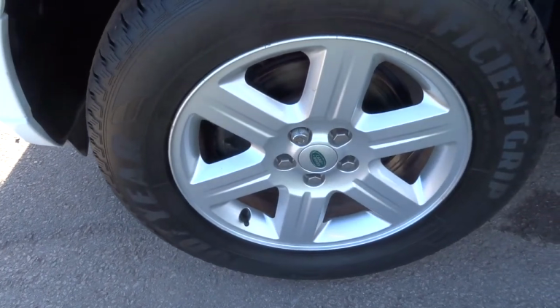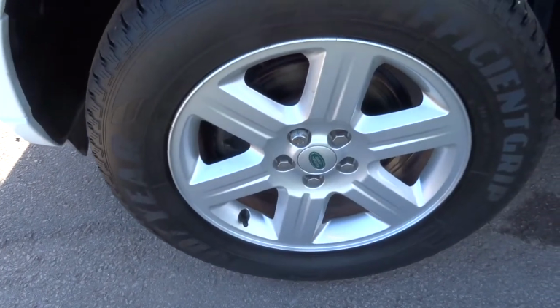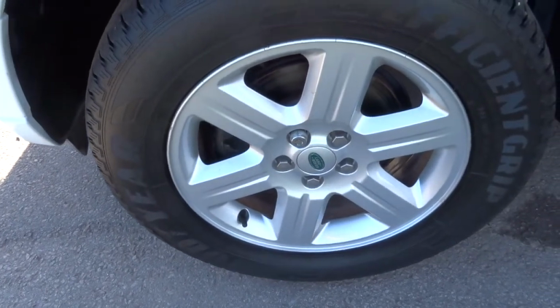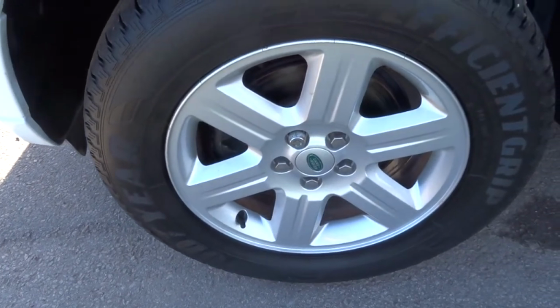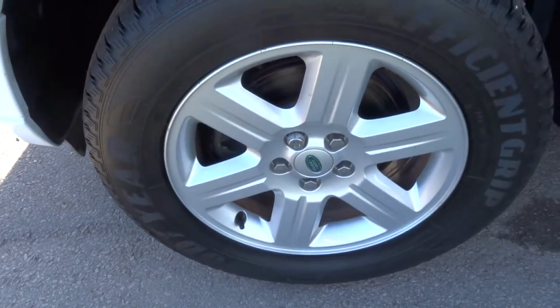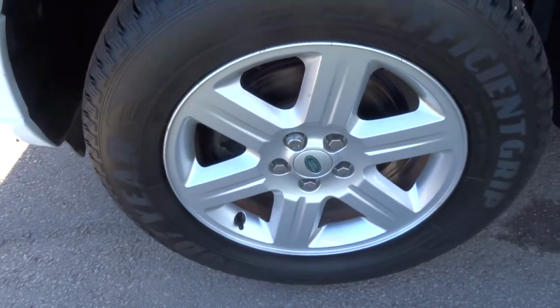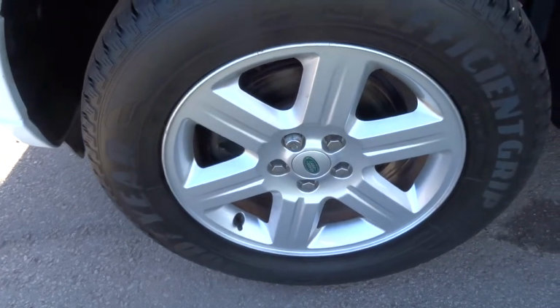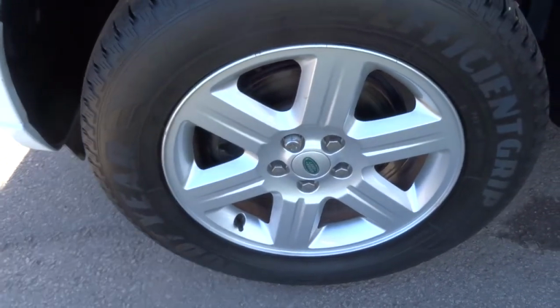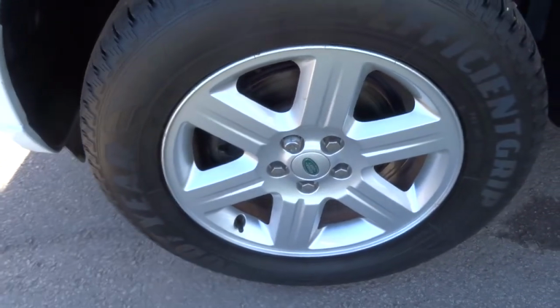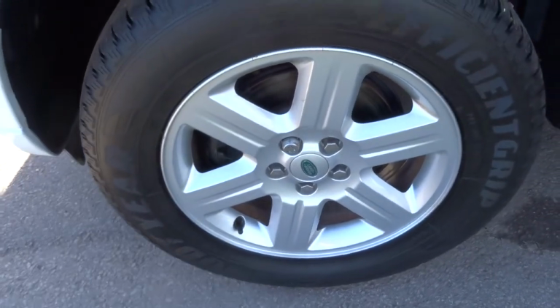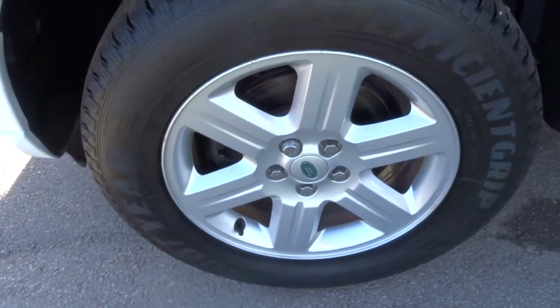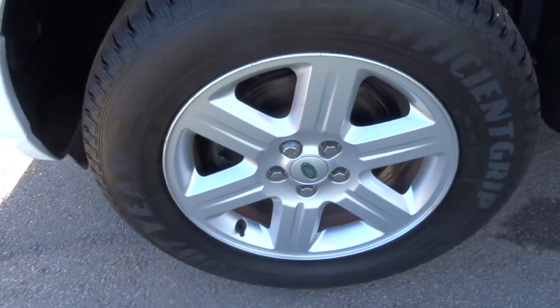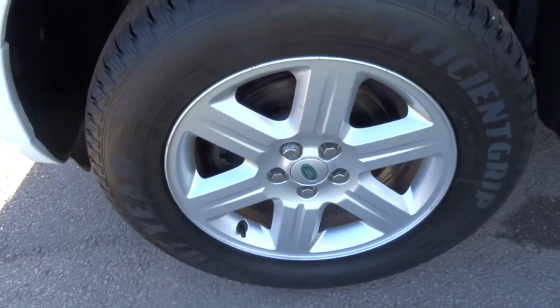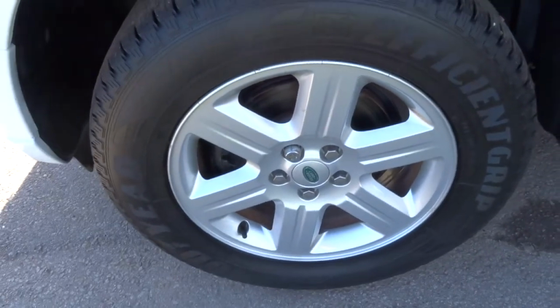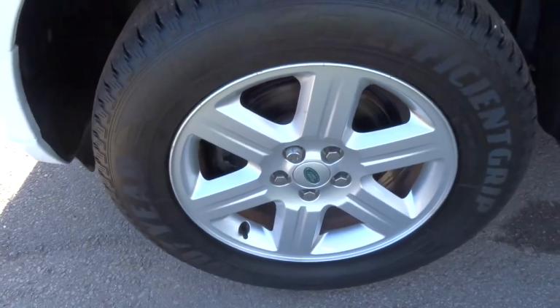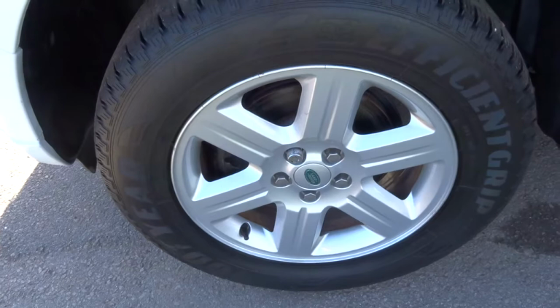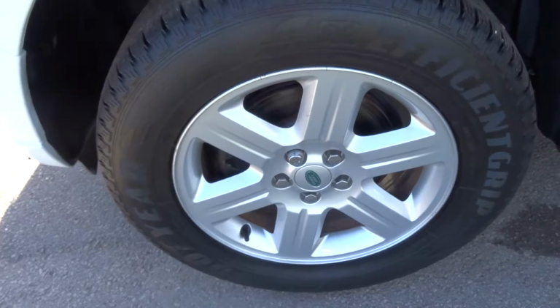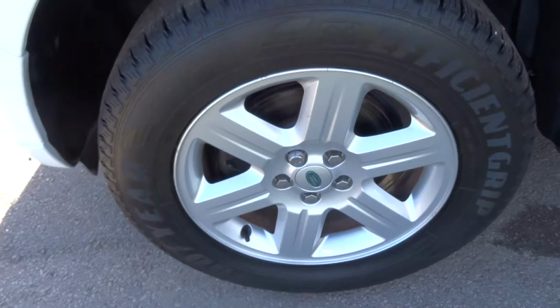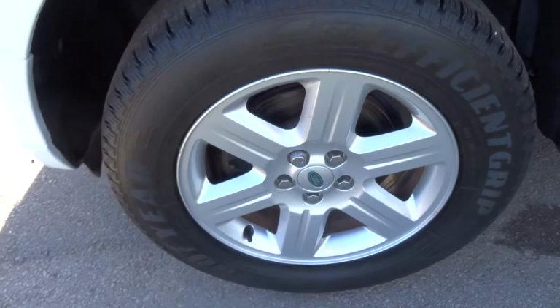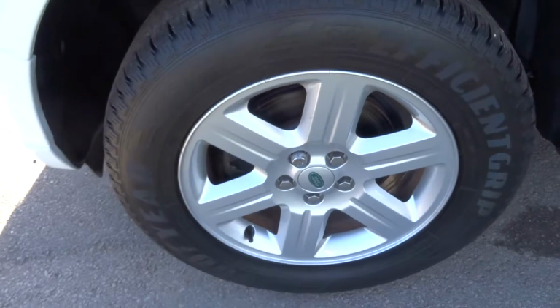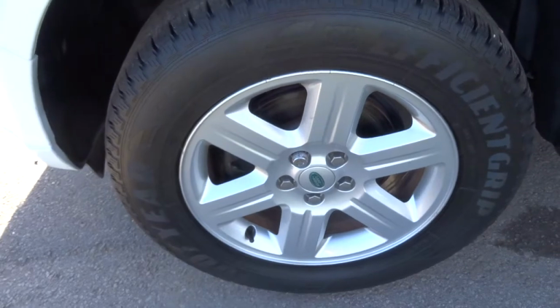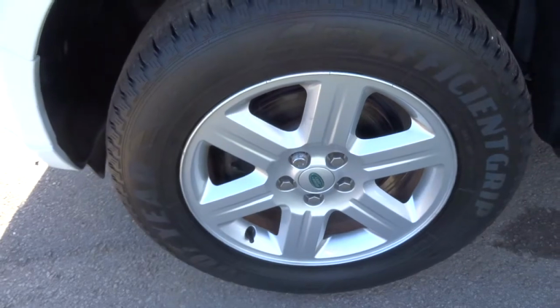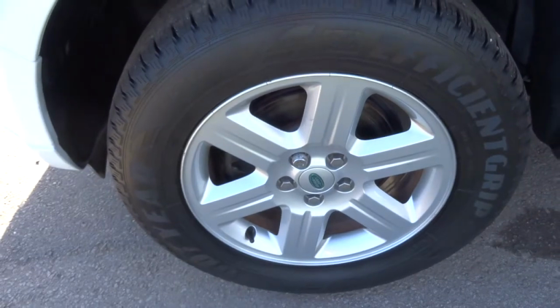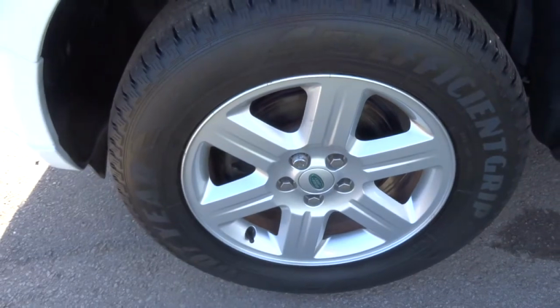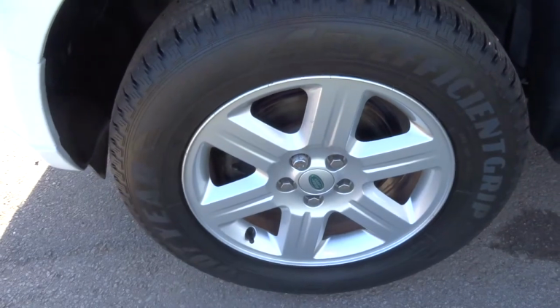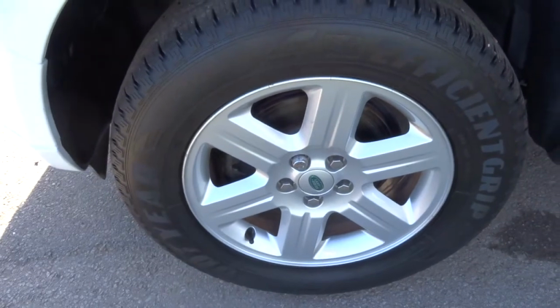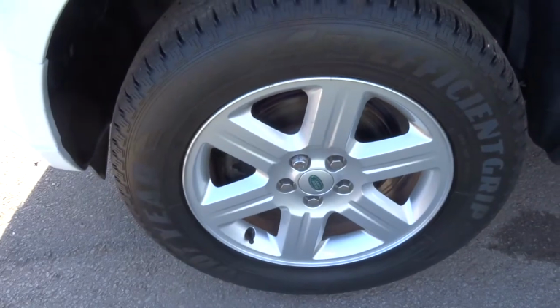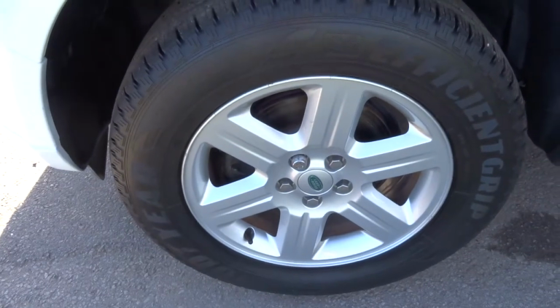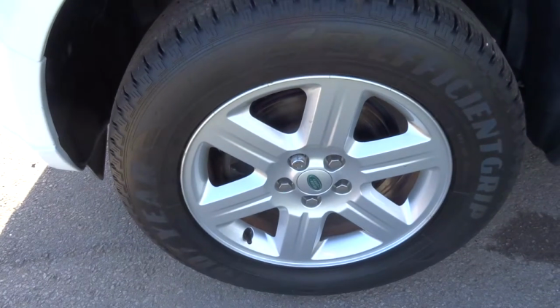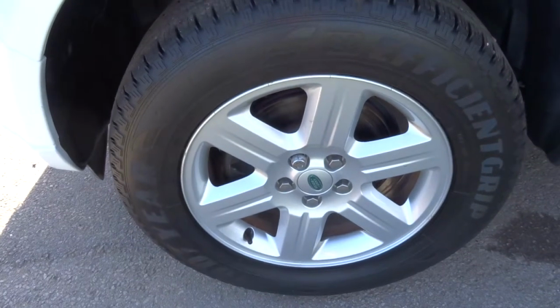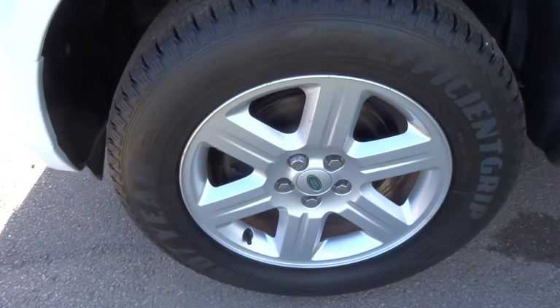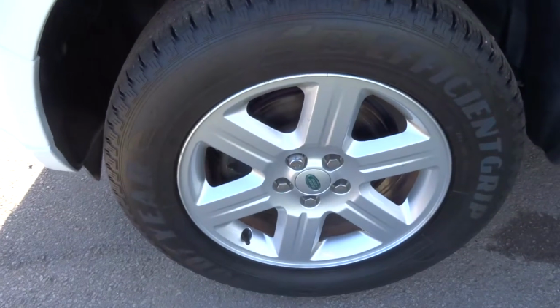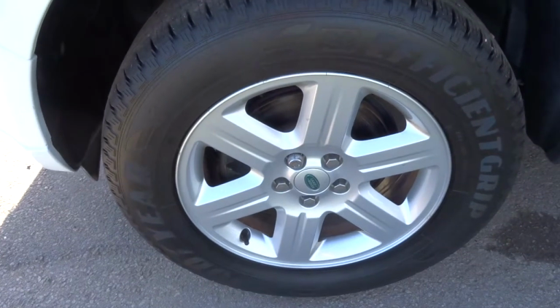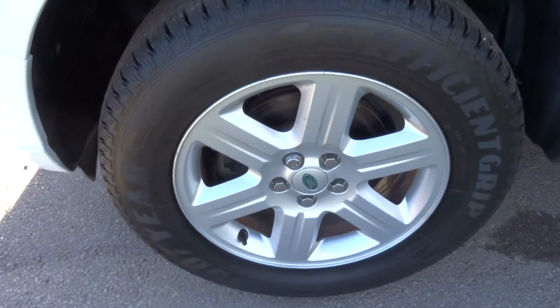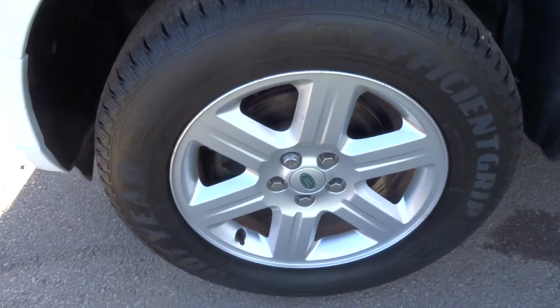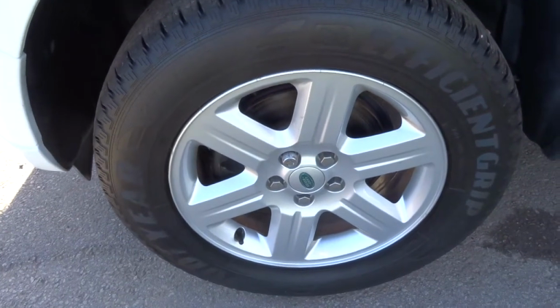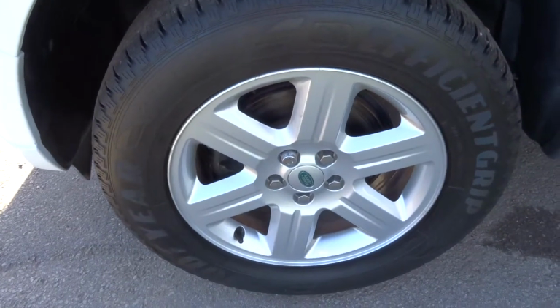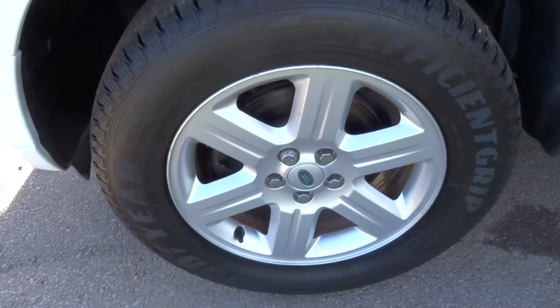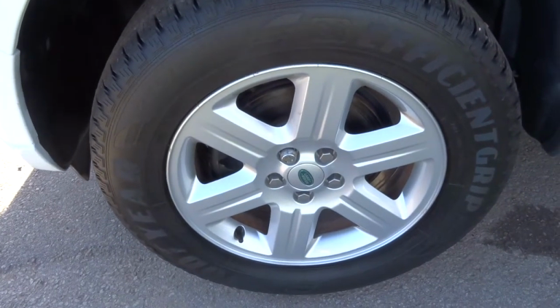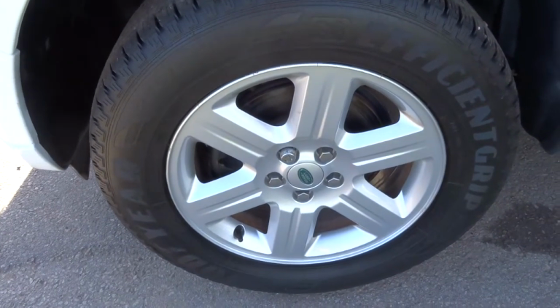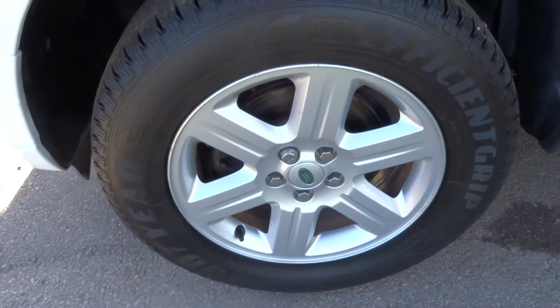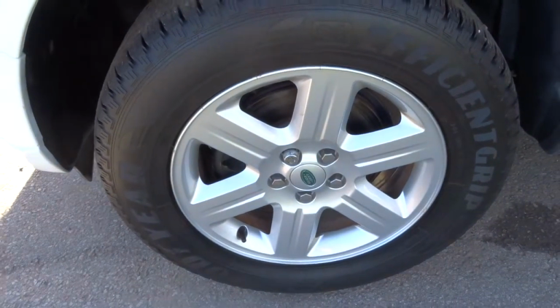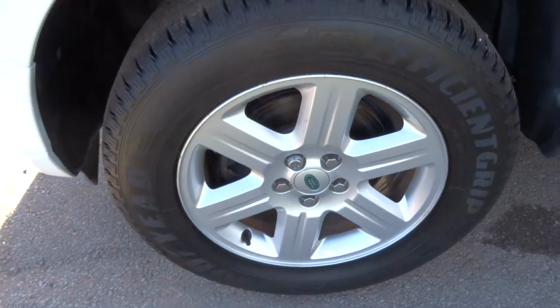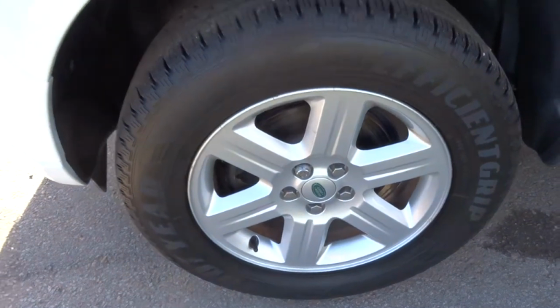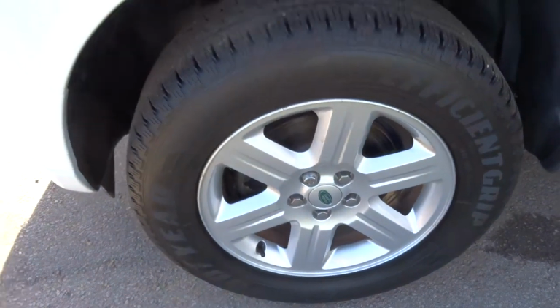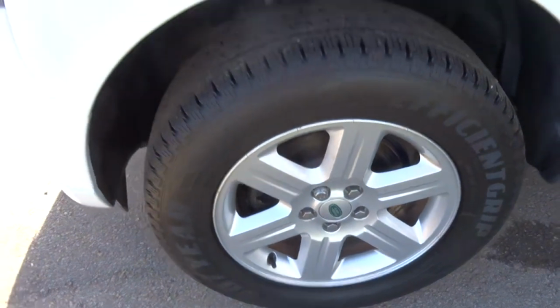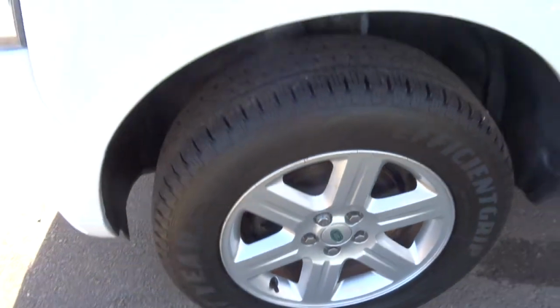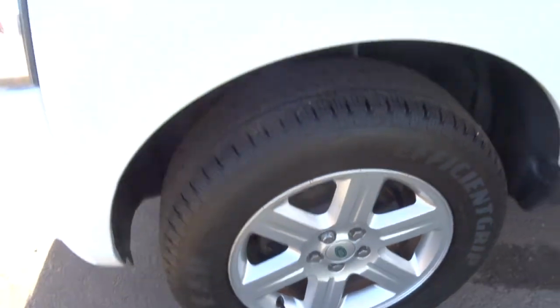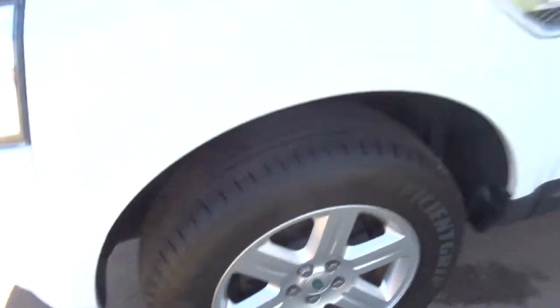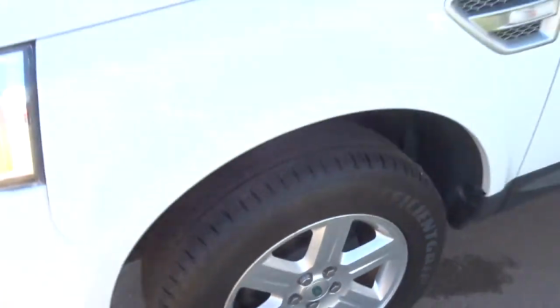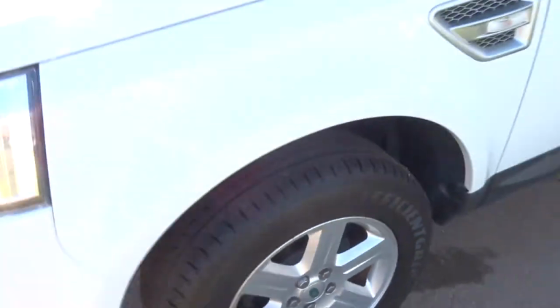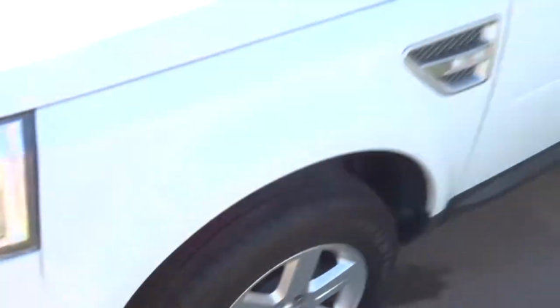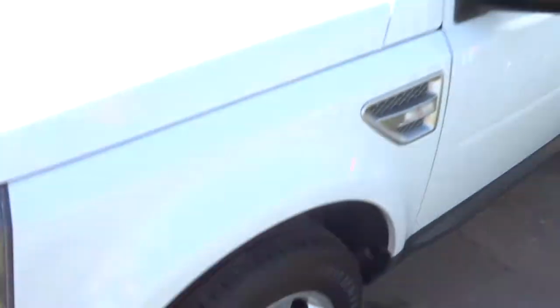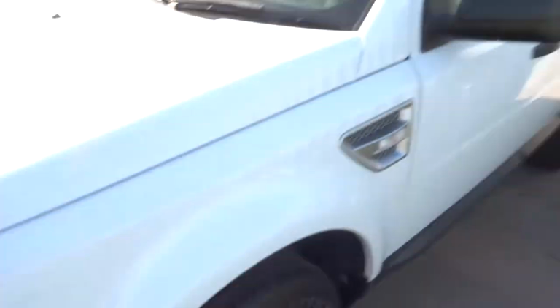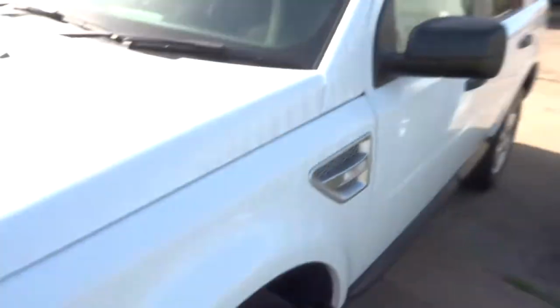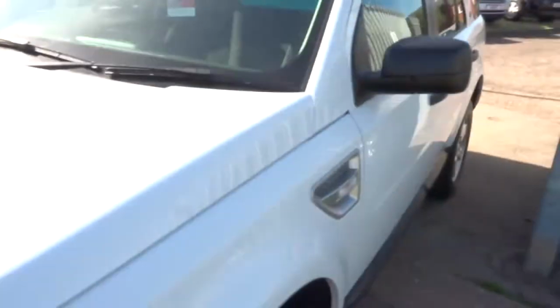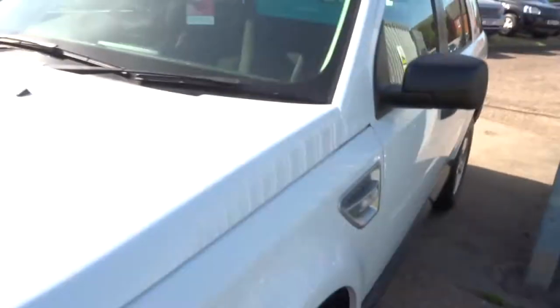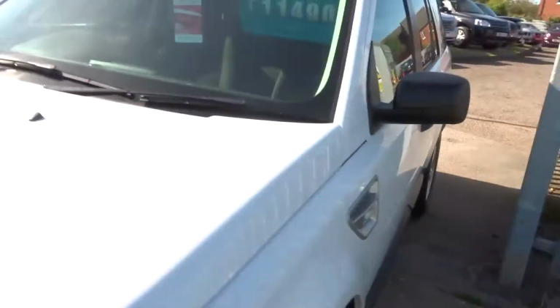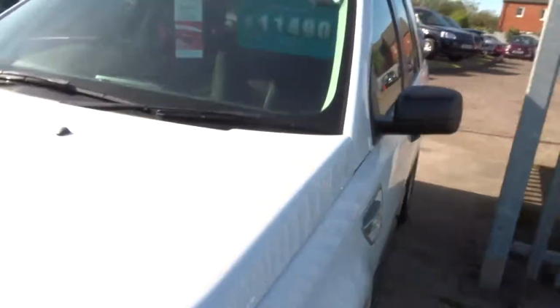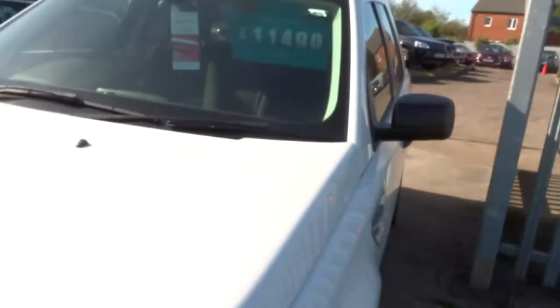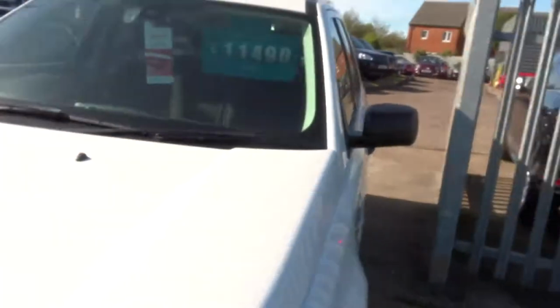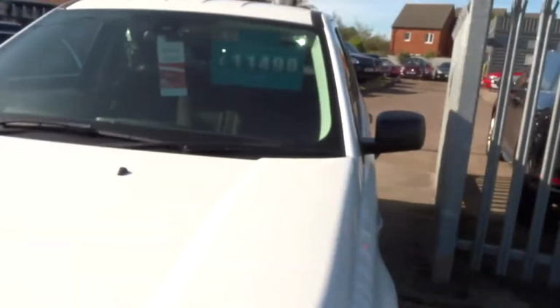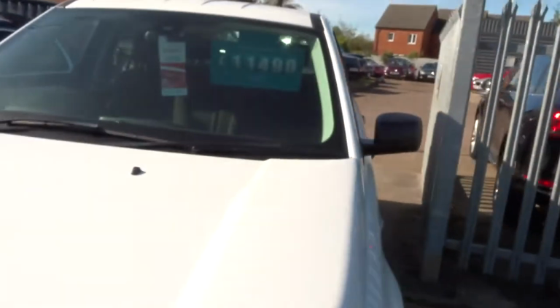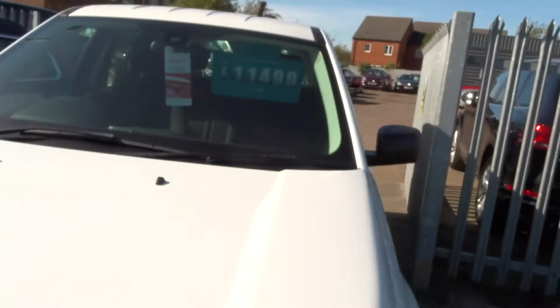Gorgeous condition. All four of the alloys have Goodyear tyres with plenty of grip on them.